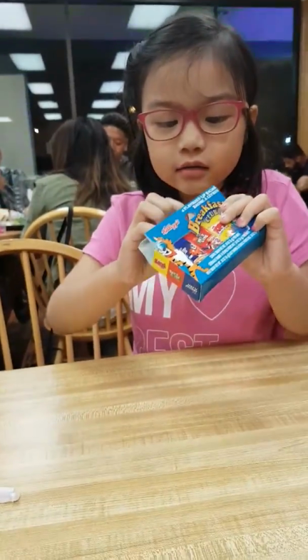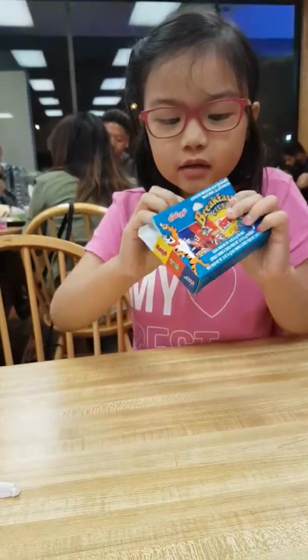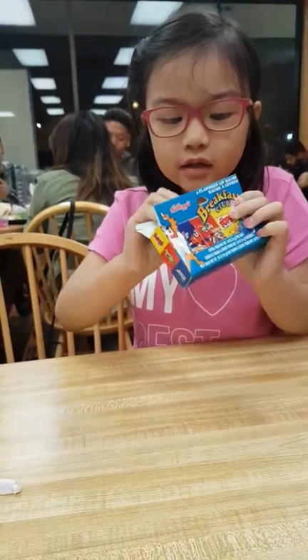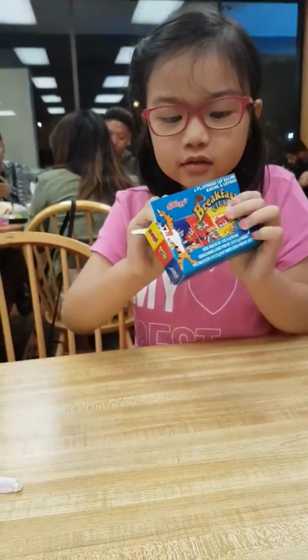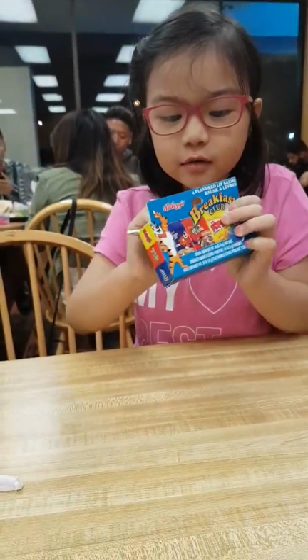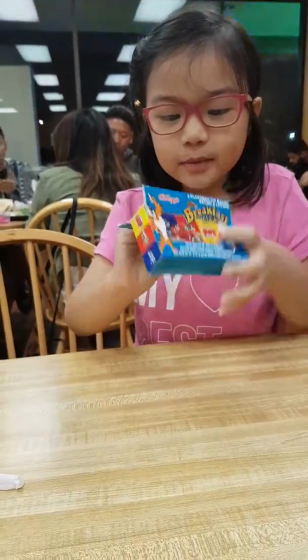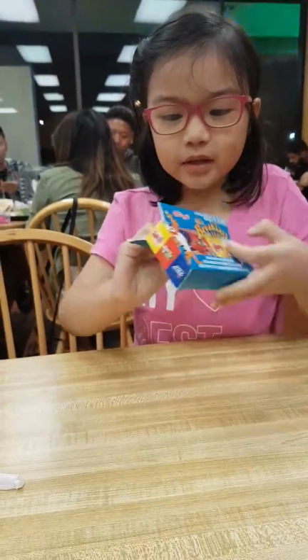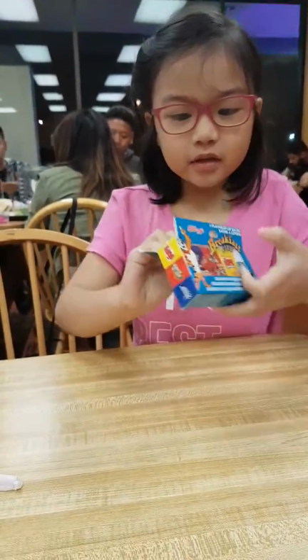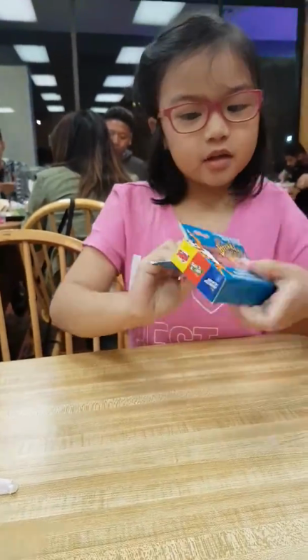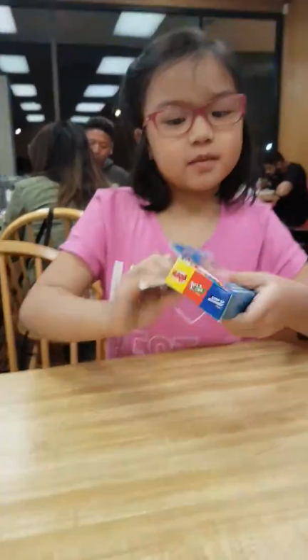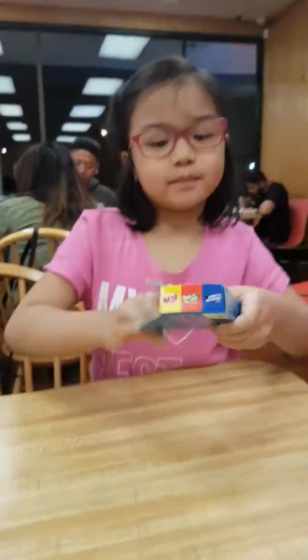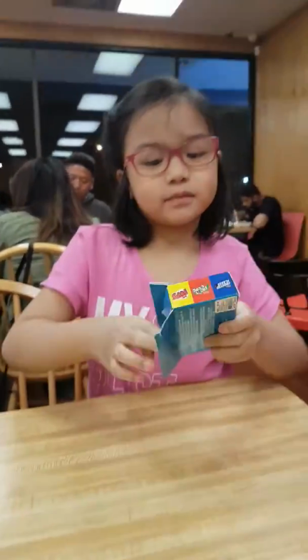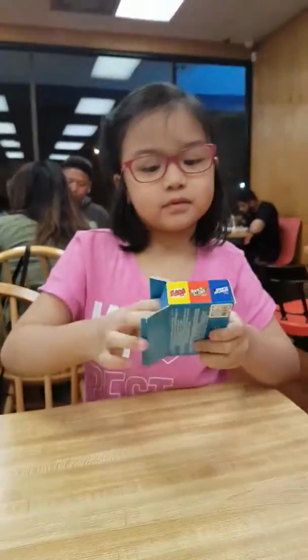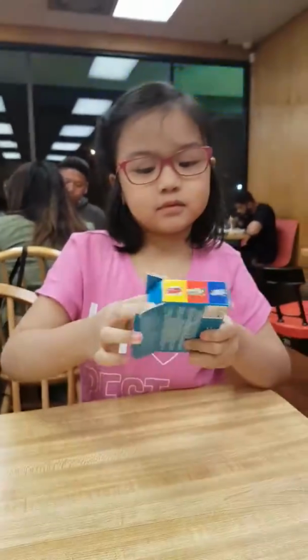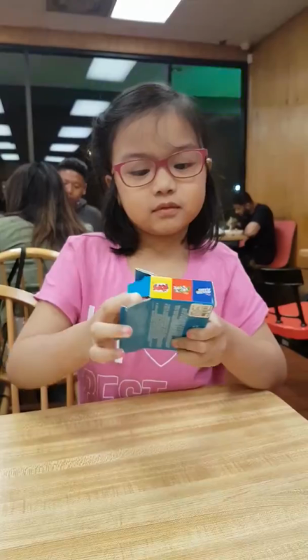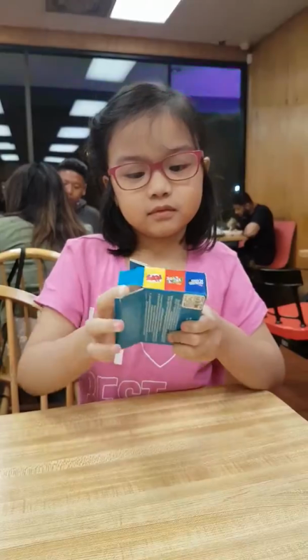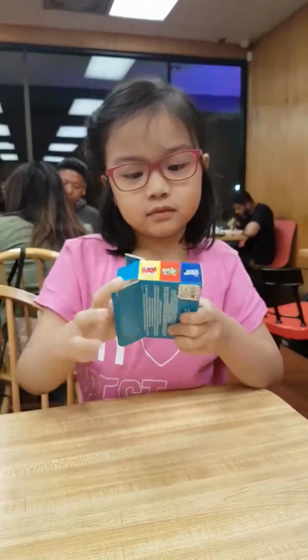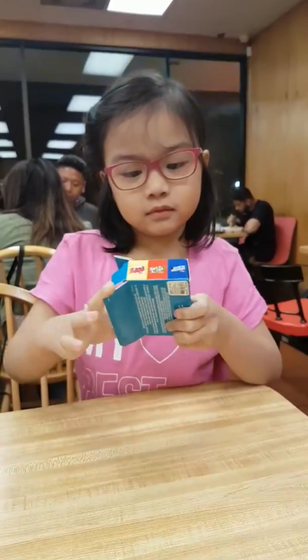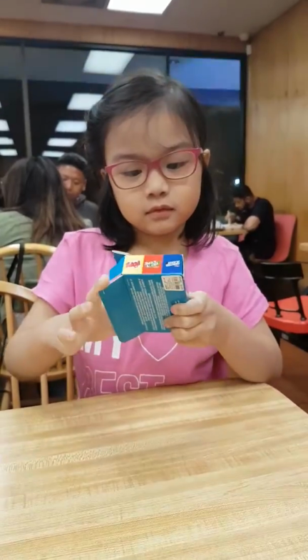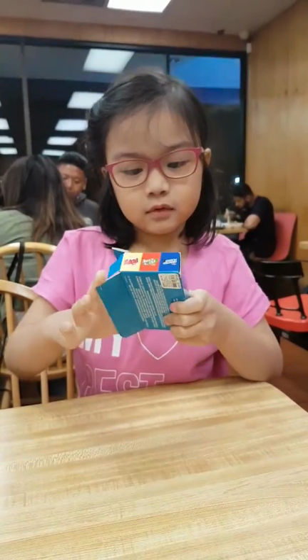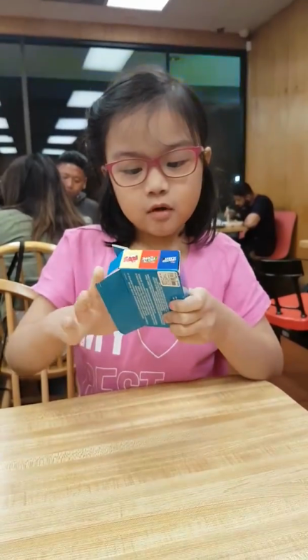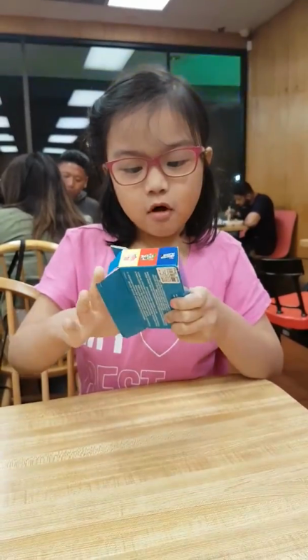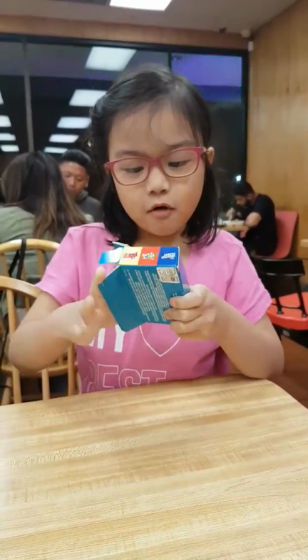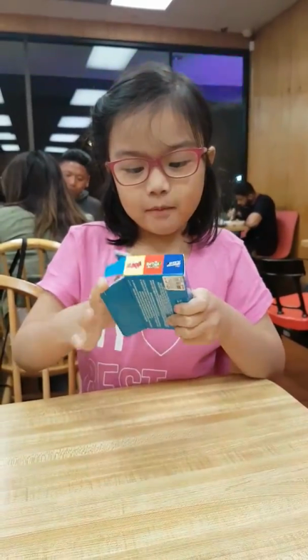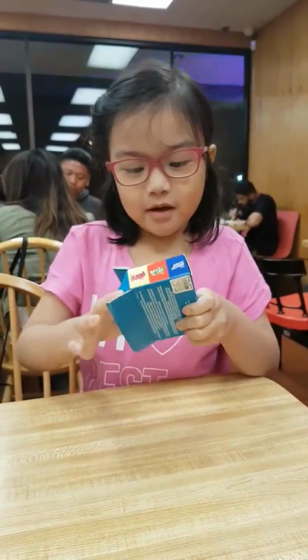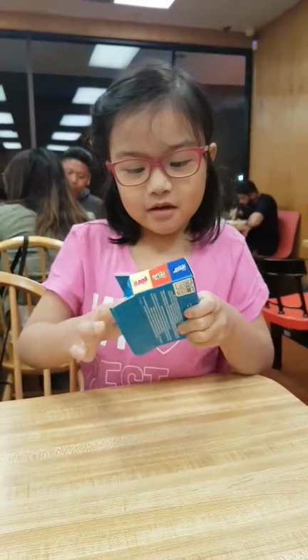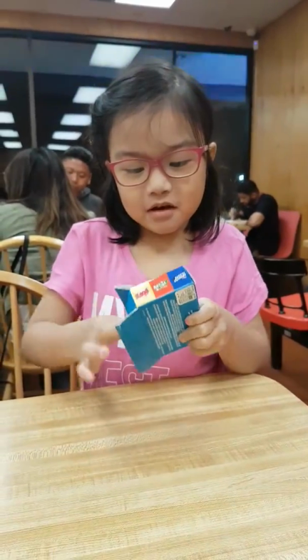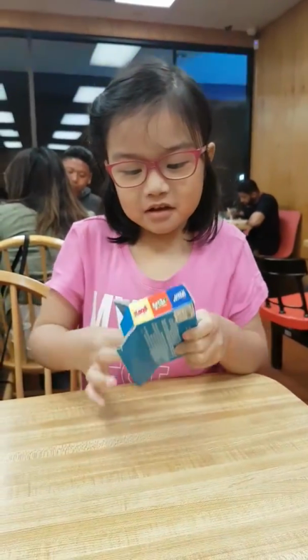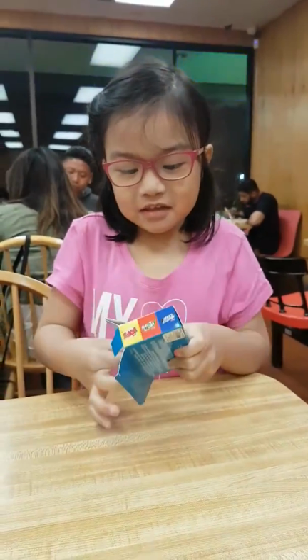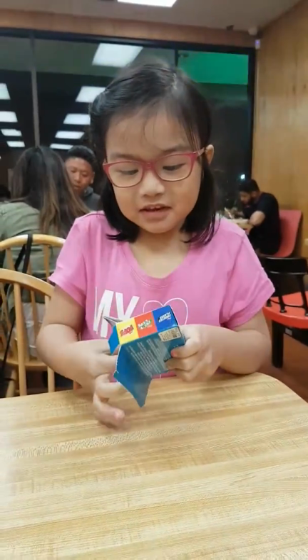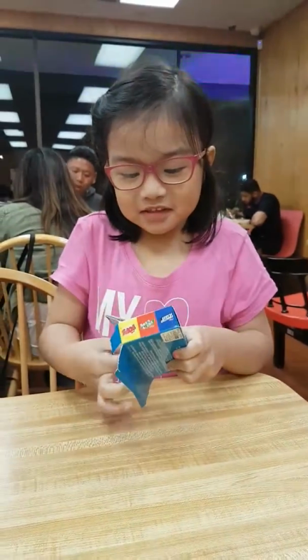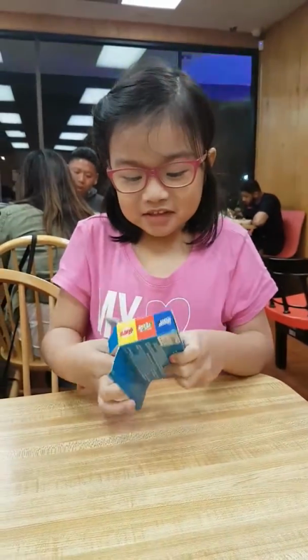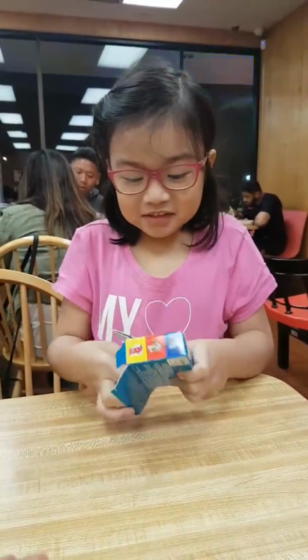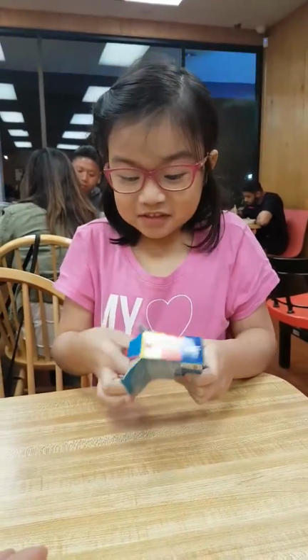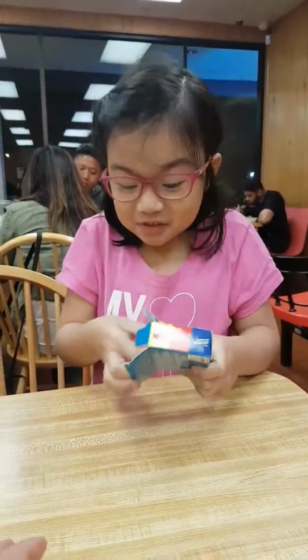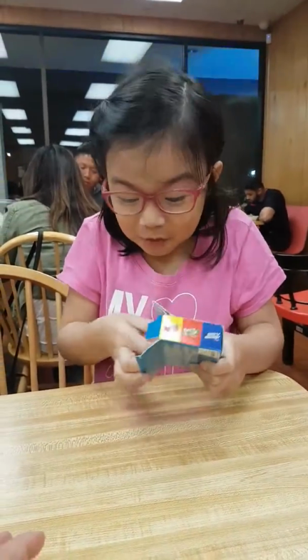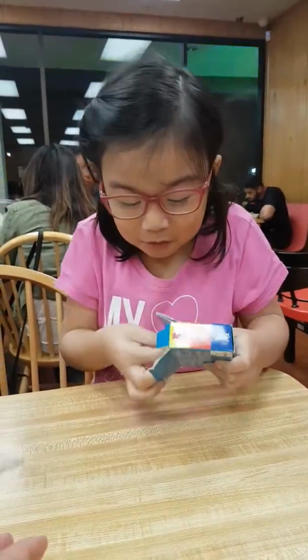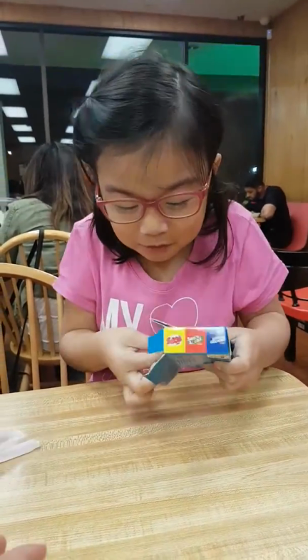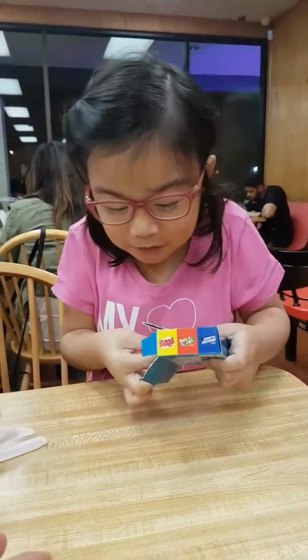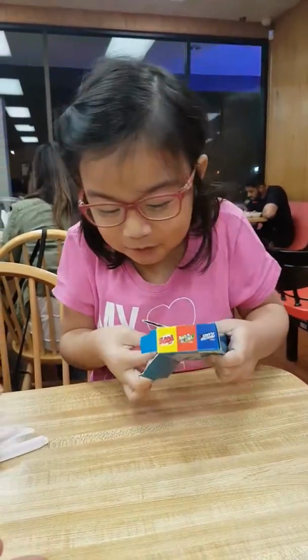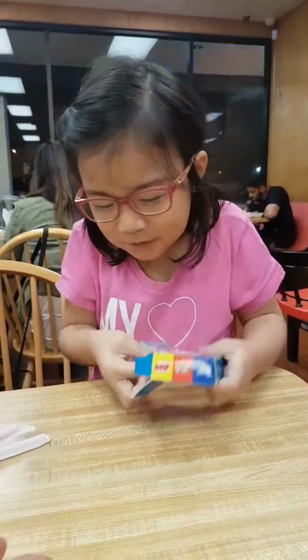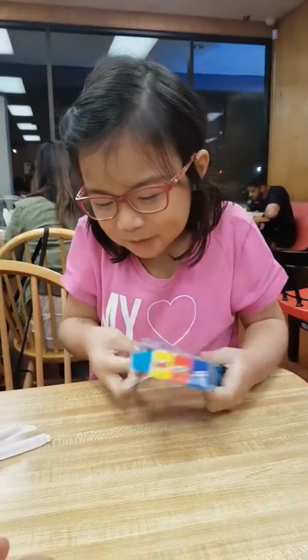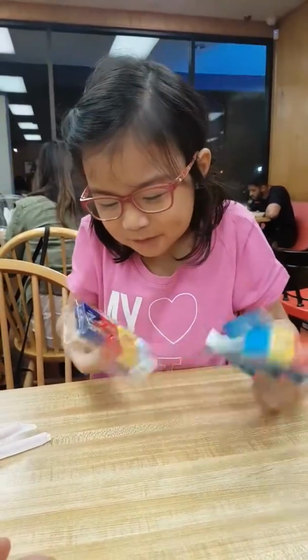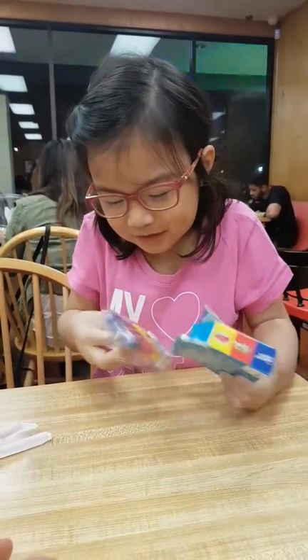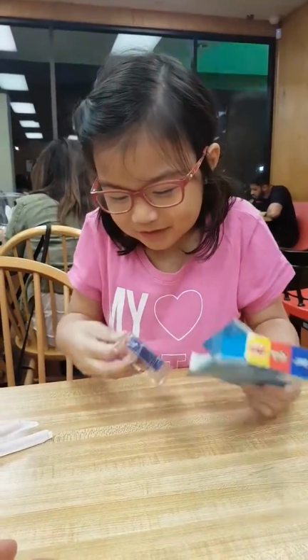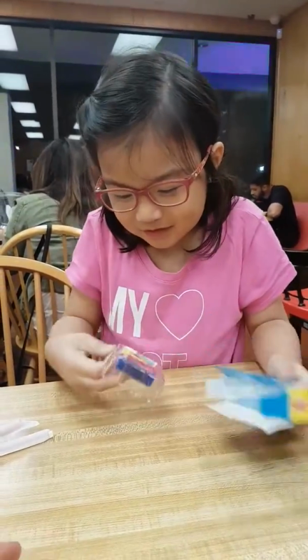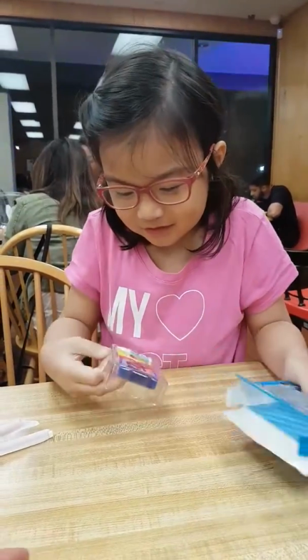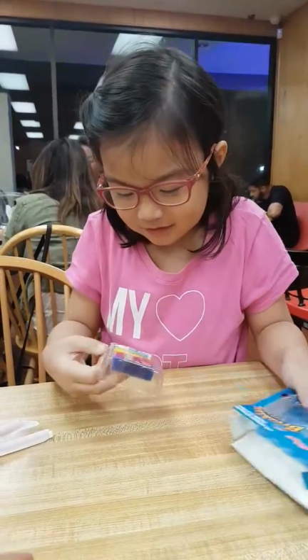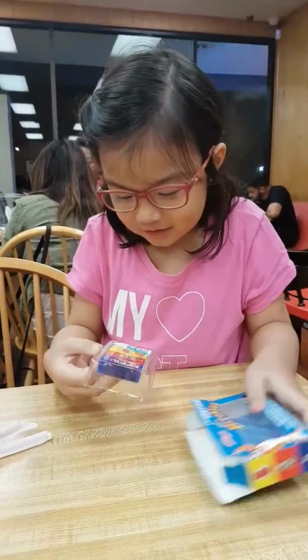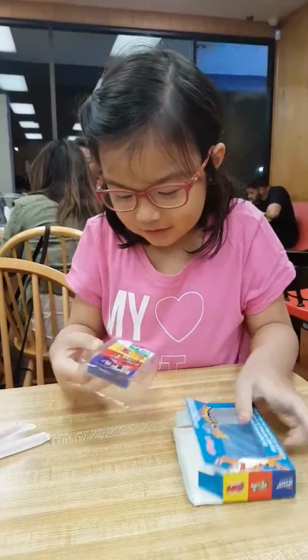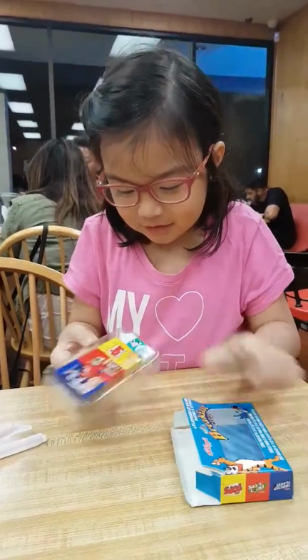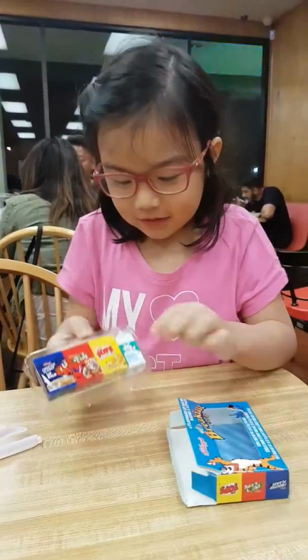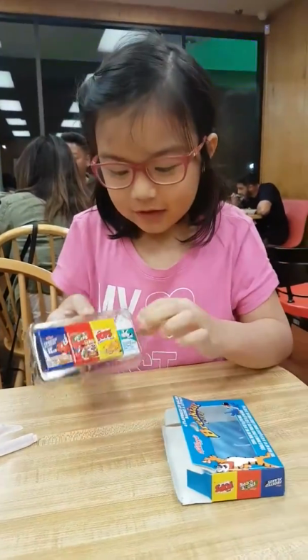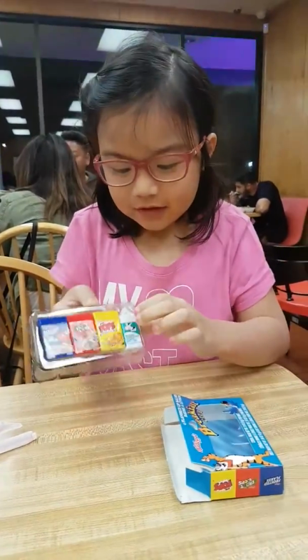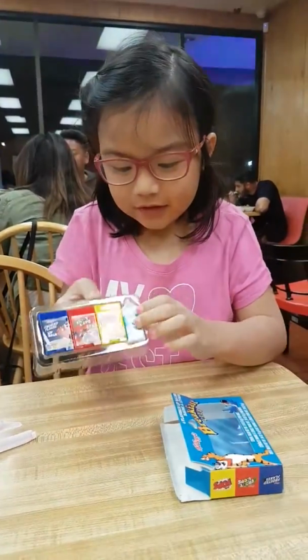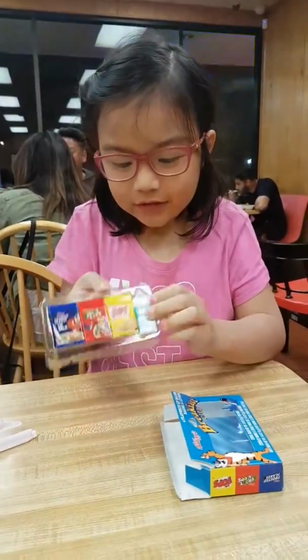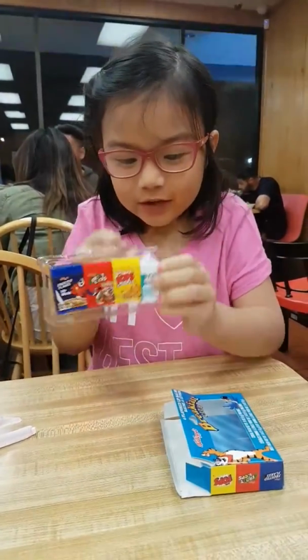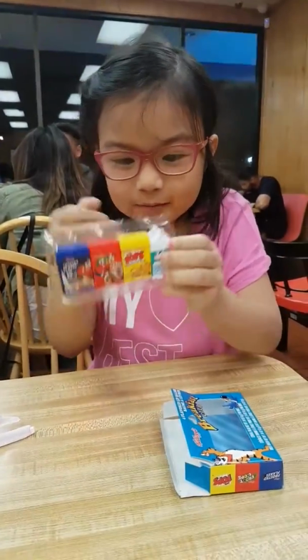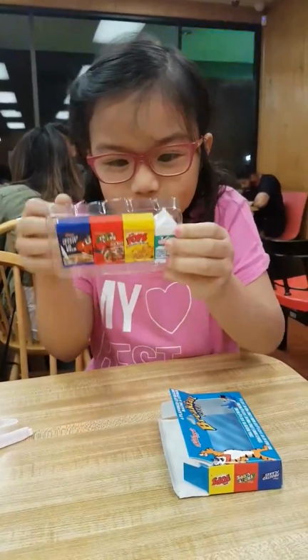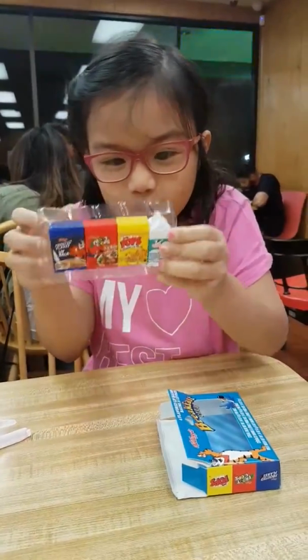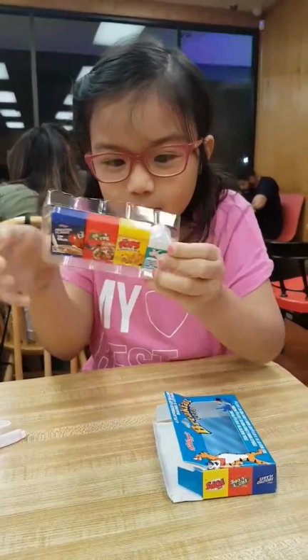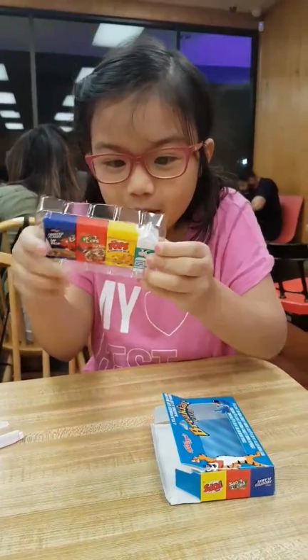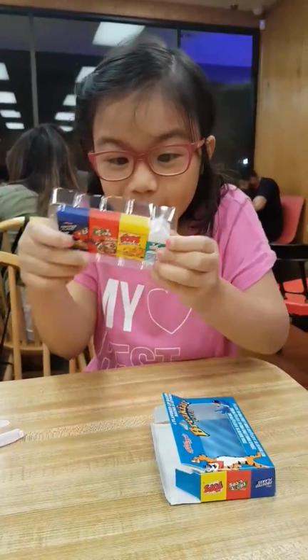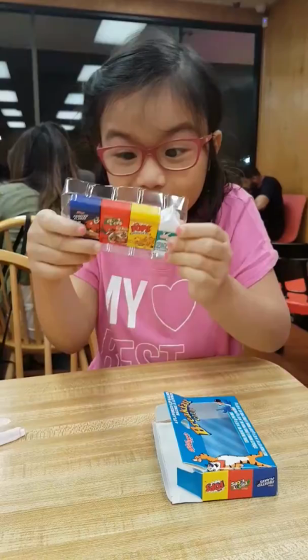Let's open it up. Oh my god, these look so cute. It even comes with milk.